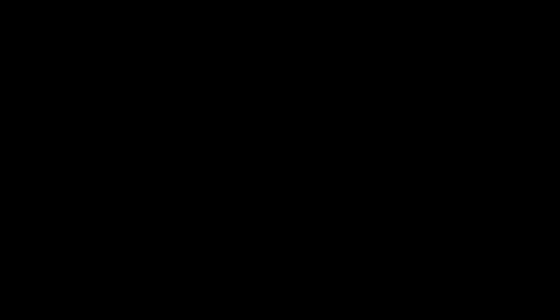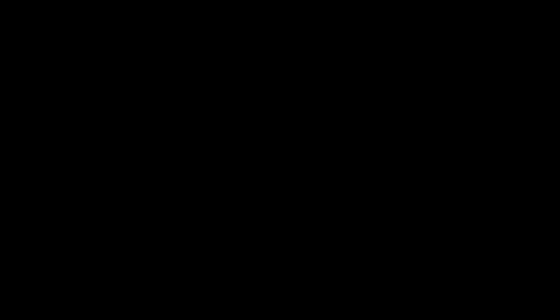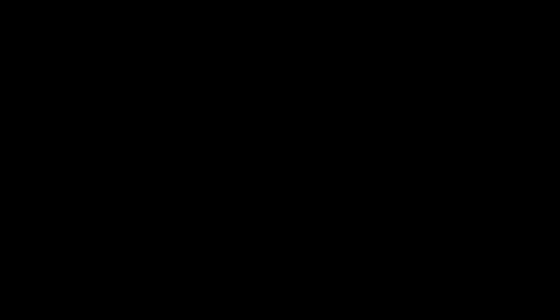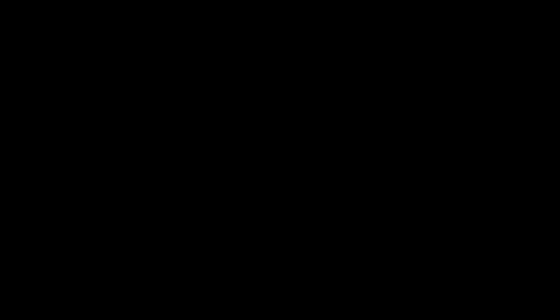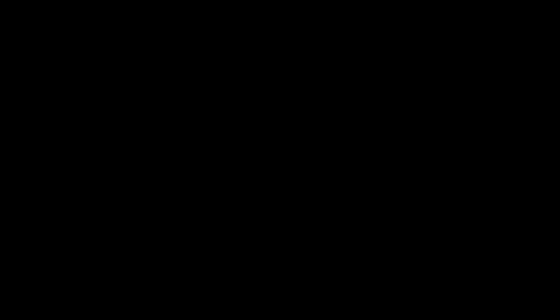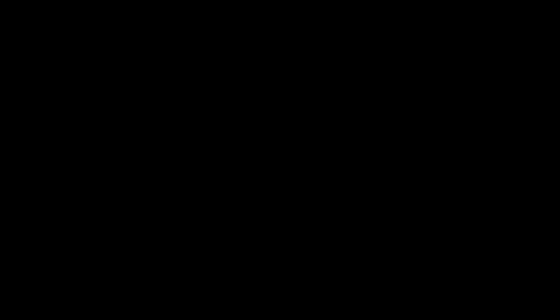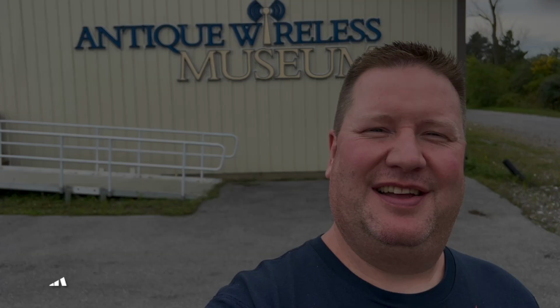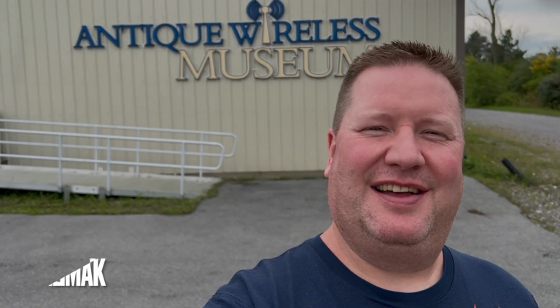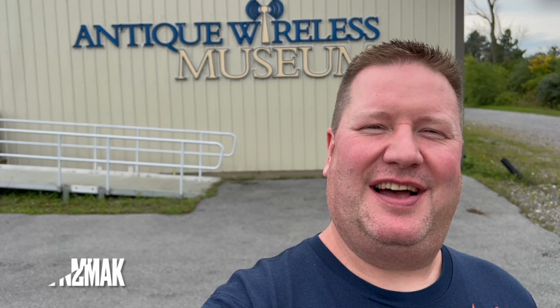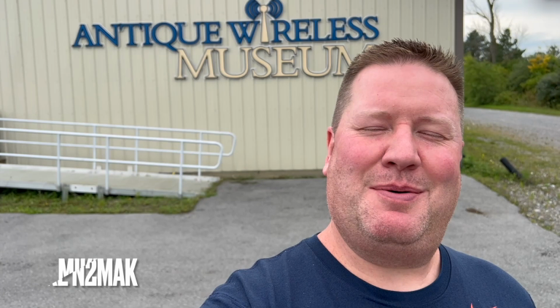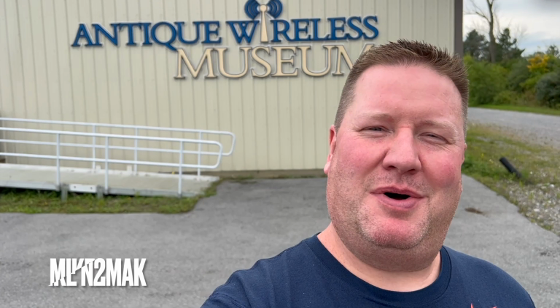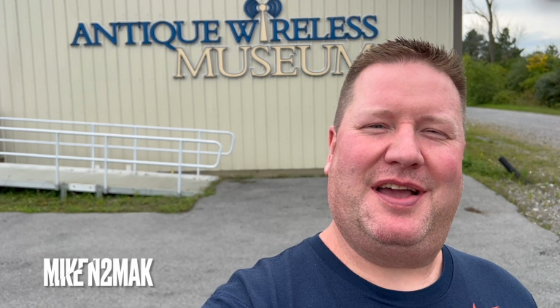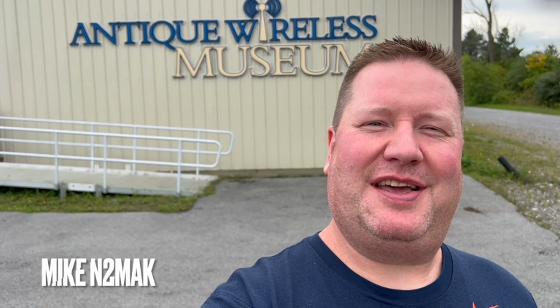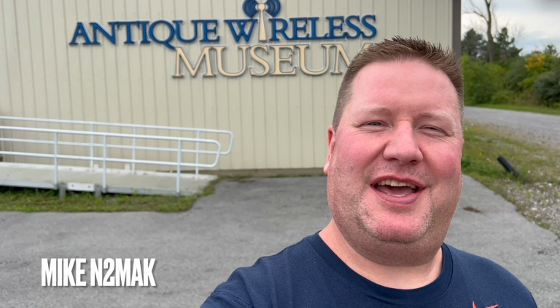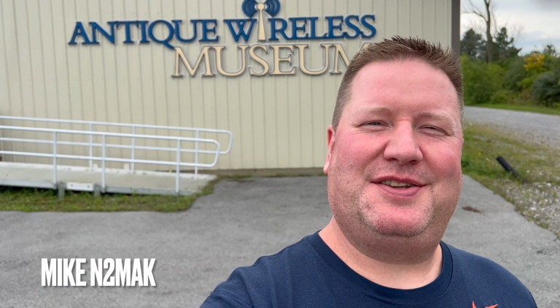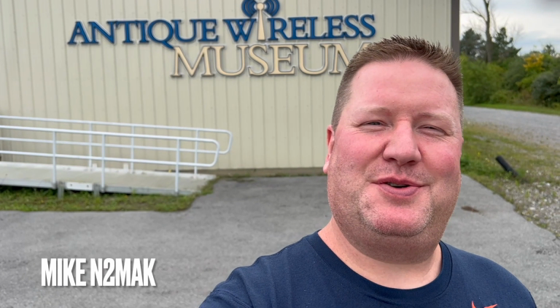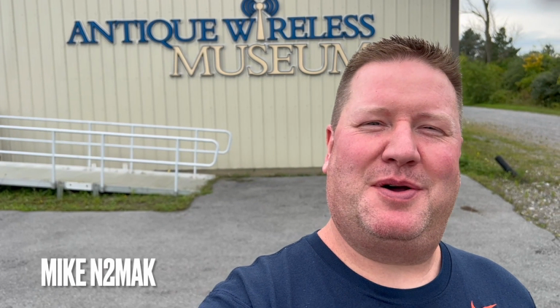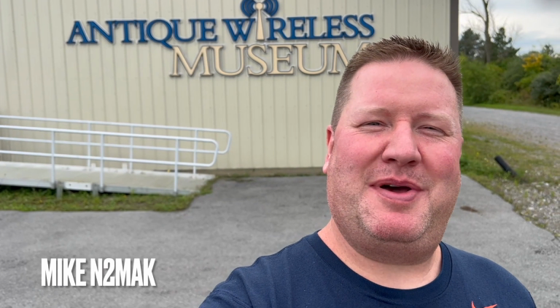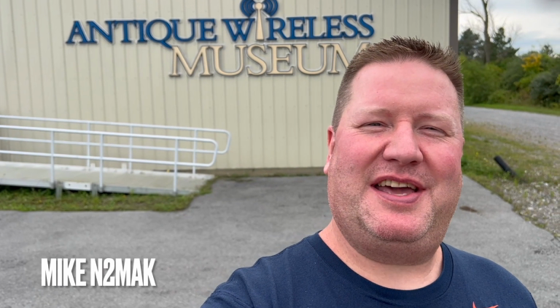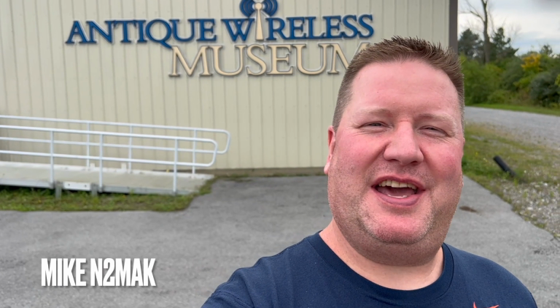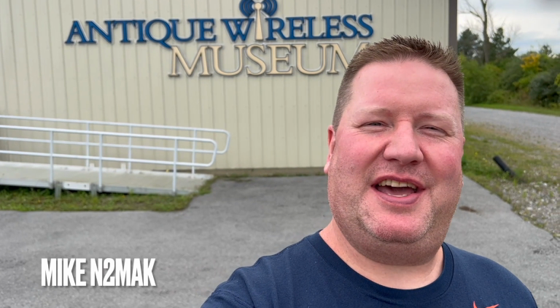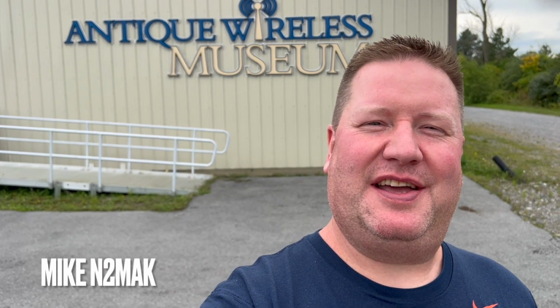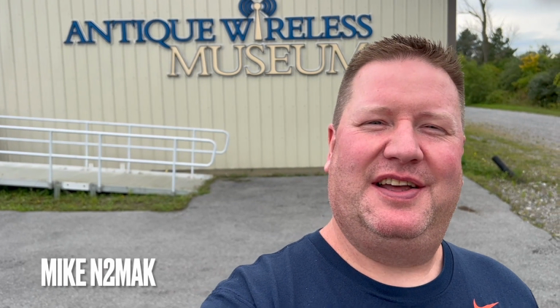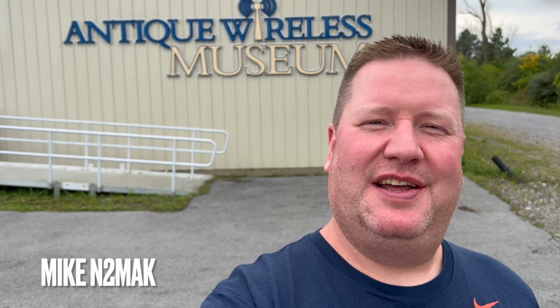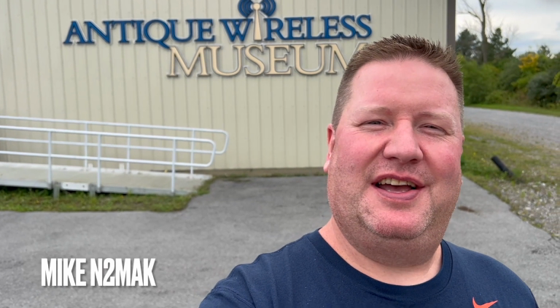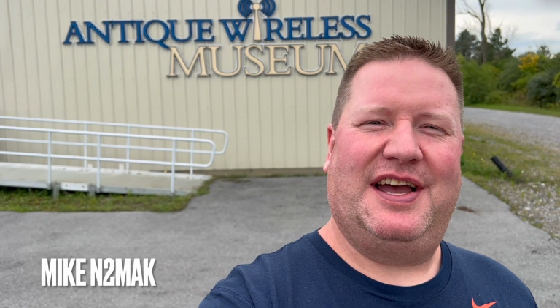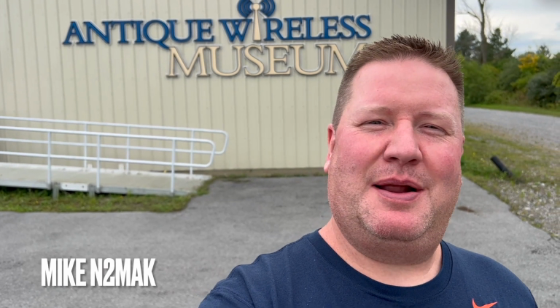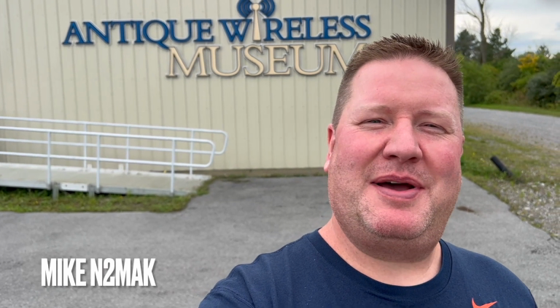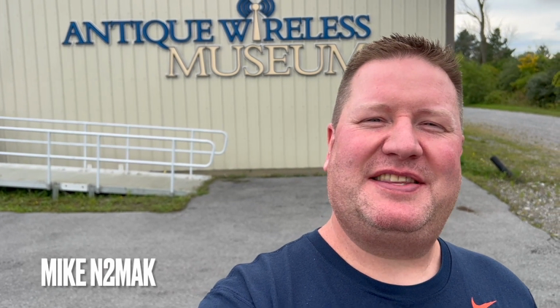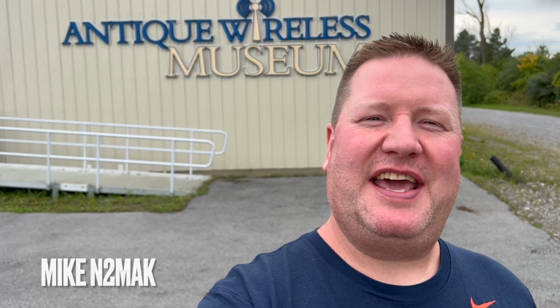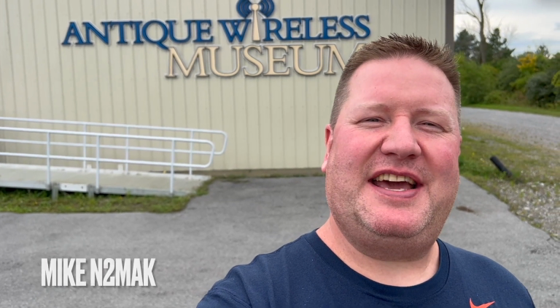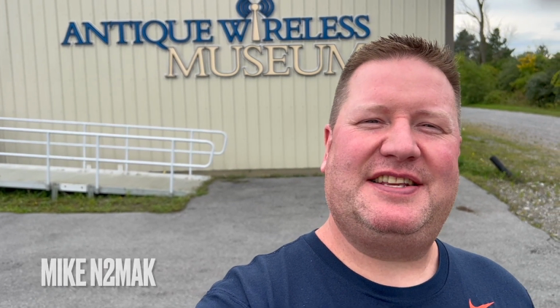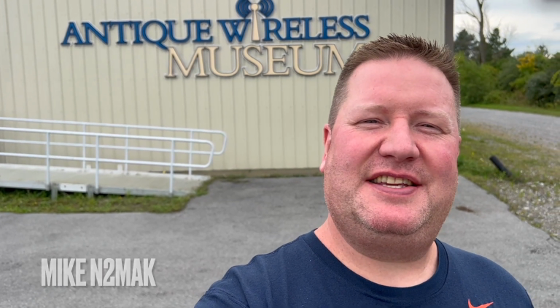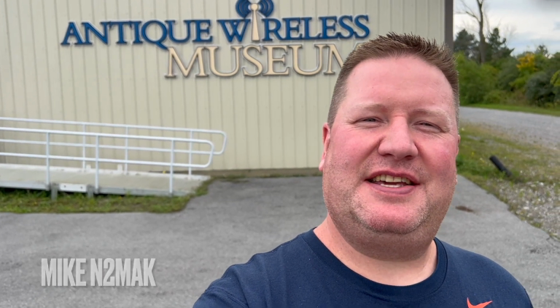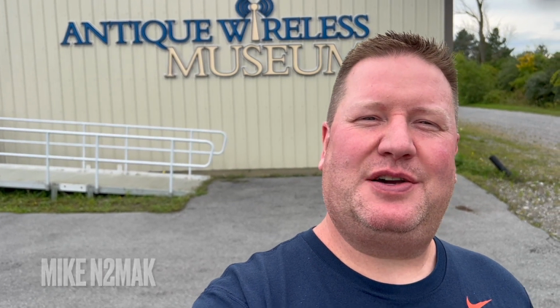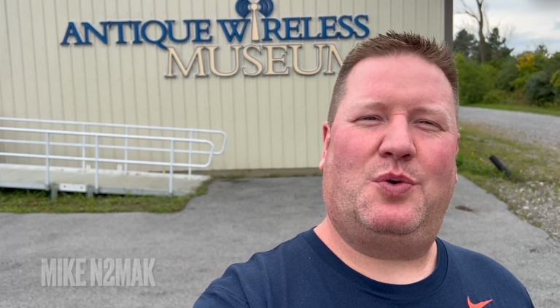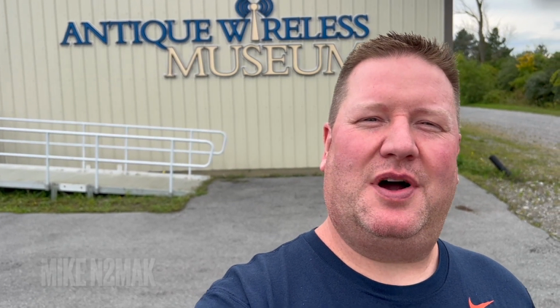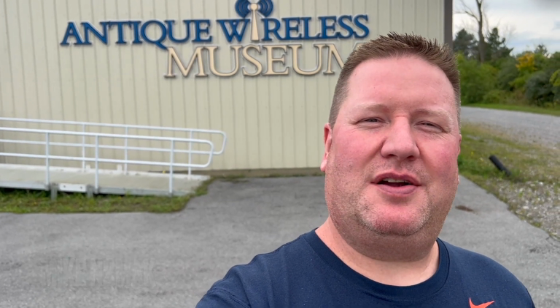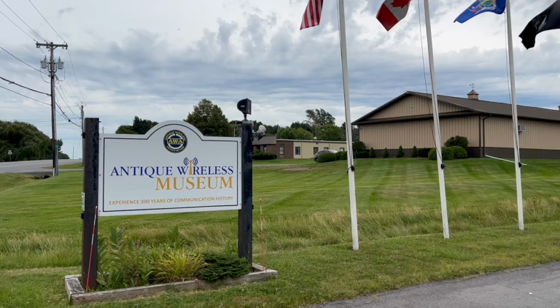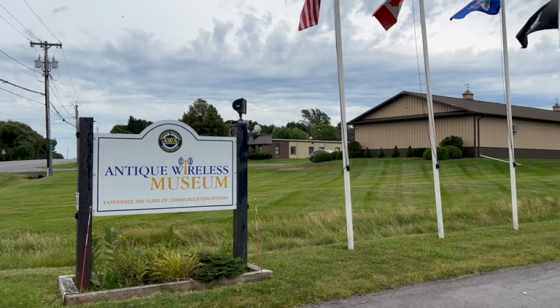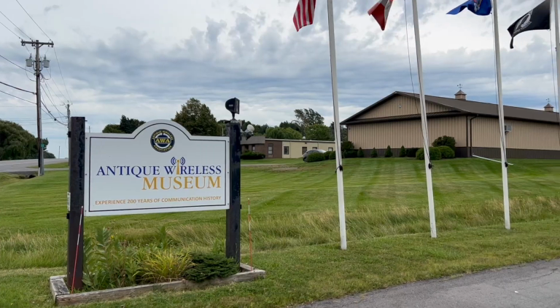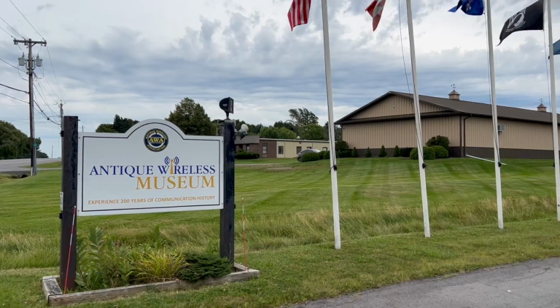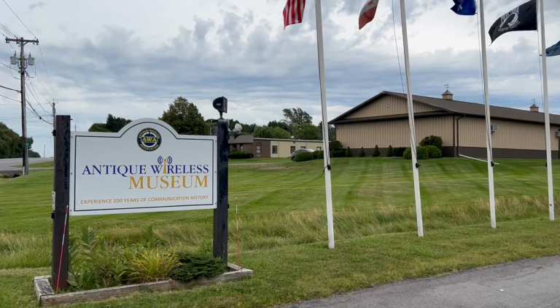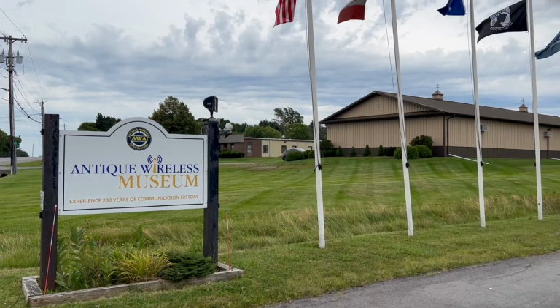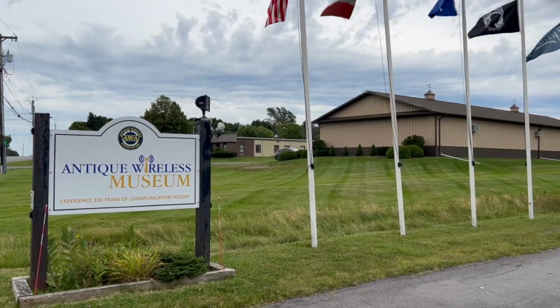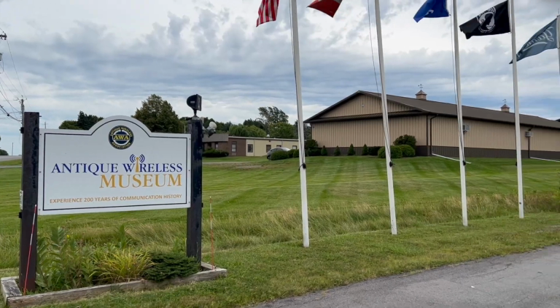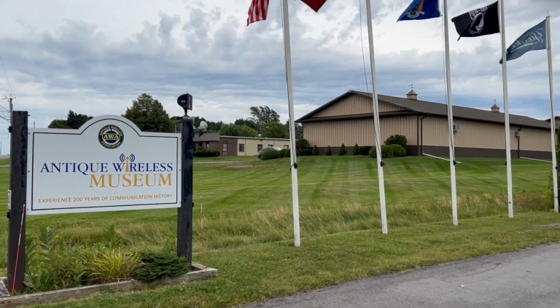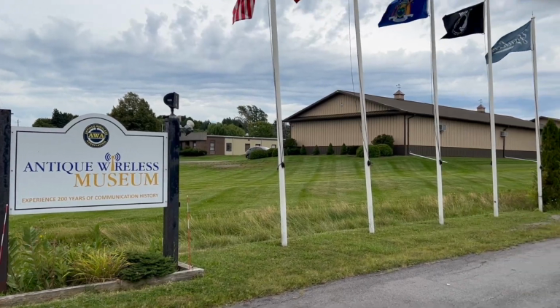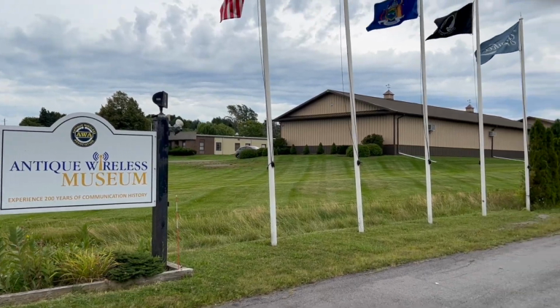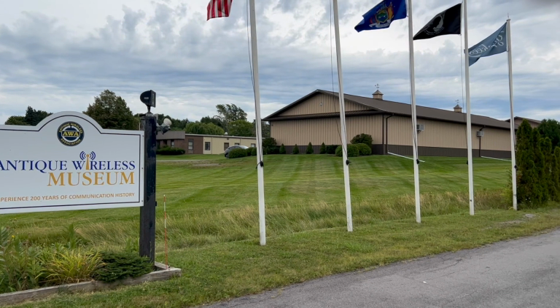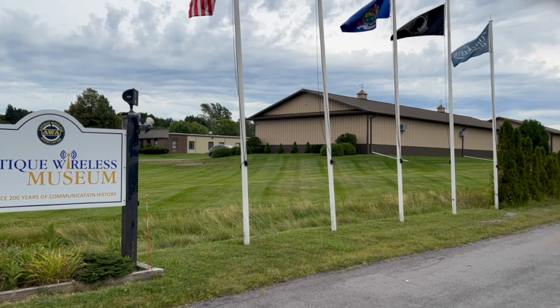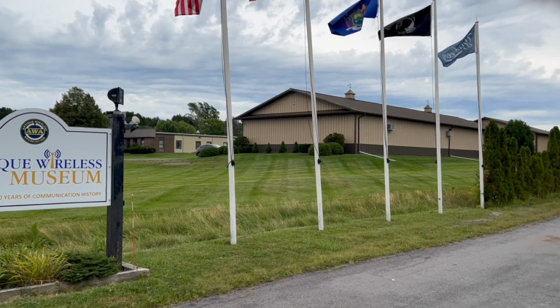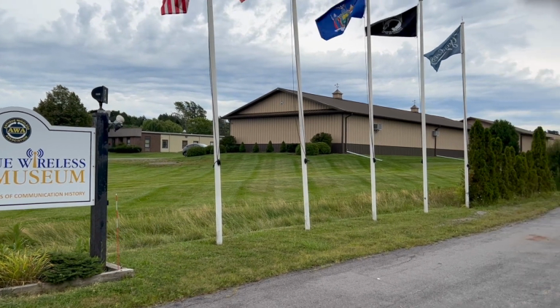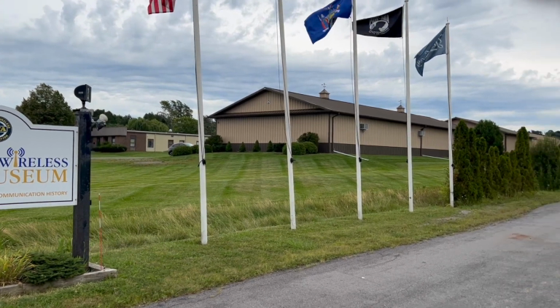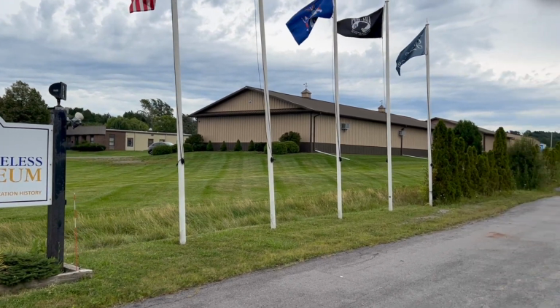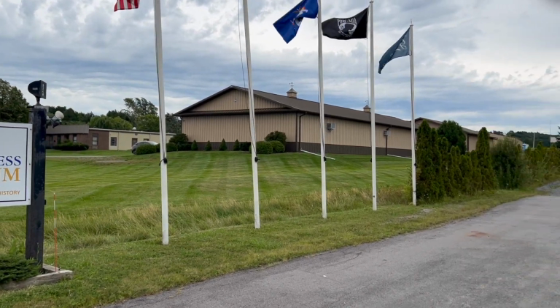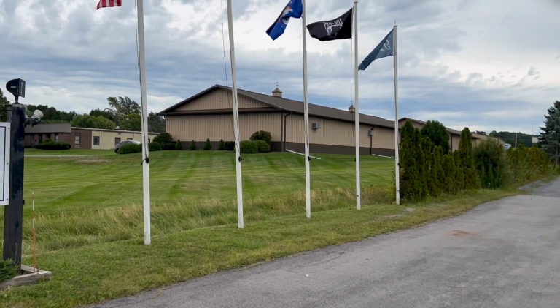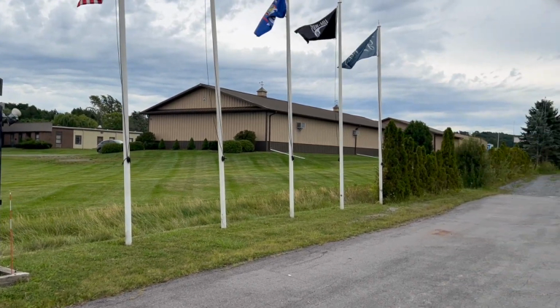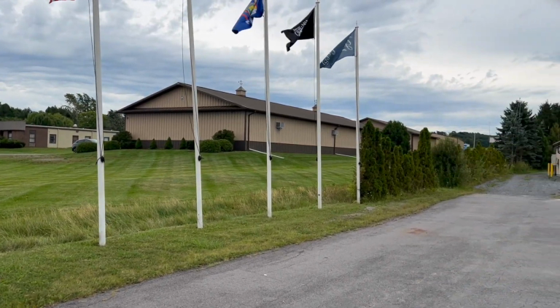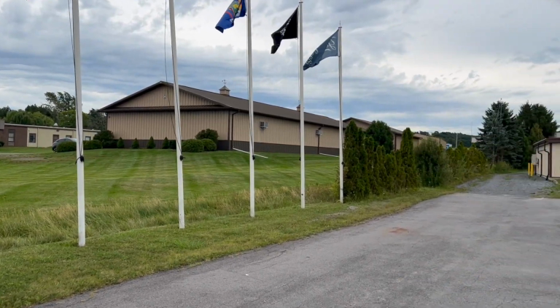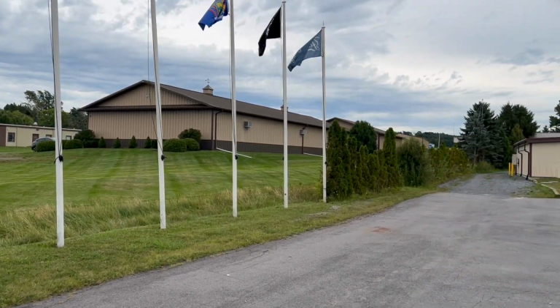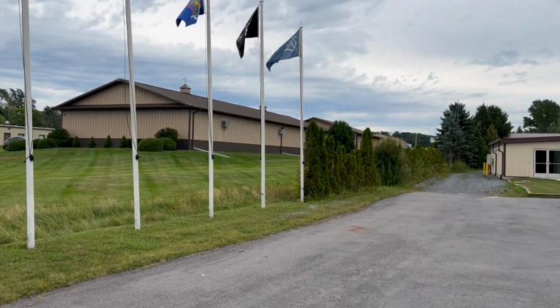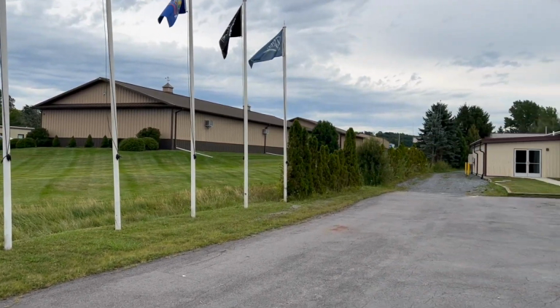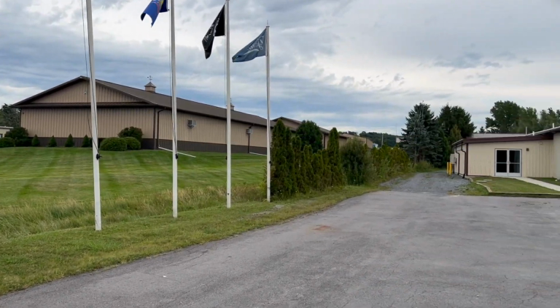I'm Mike, N2MAK, and I'm at the Antique Wireless Museum in Bloomfield, New York. Let's go check it out.